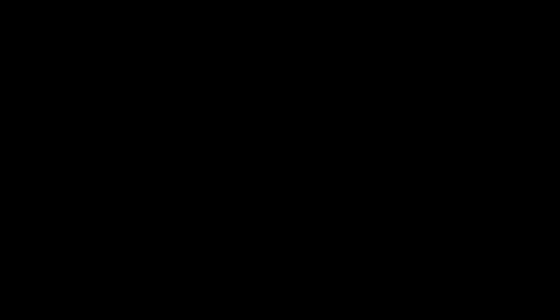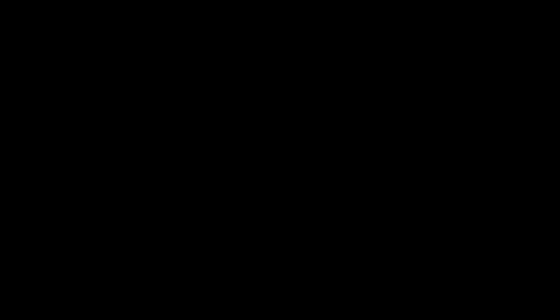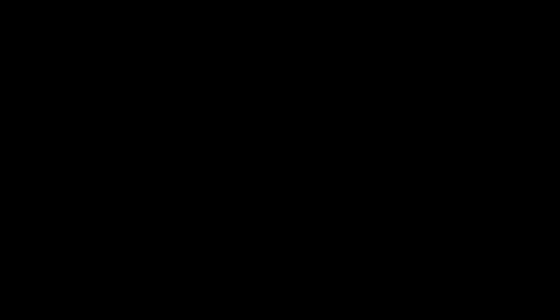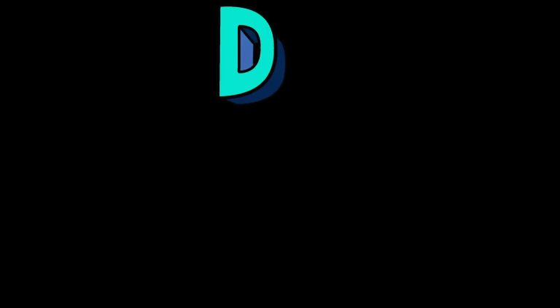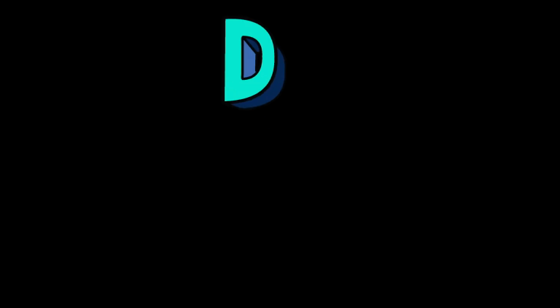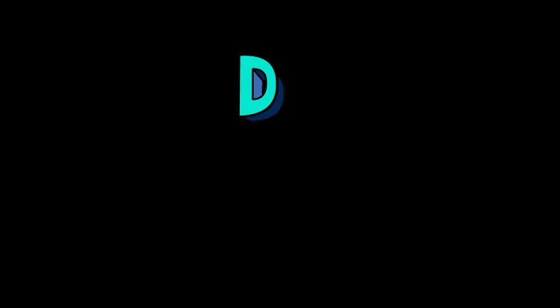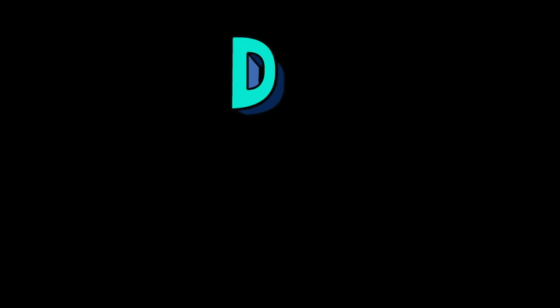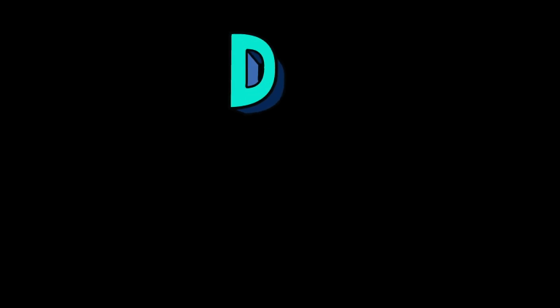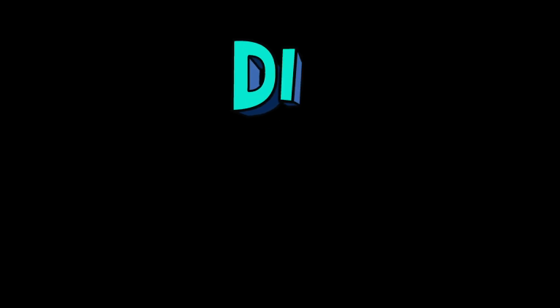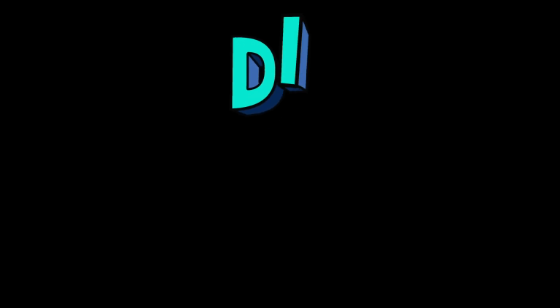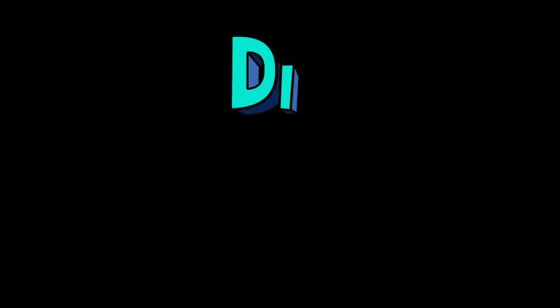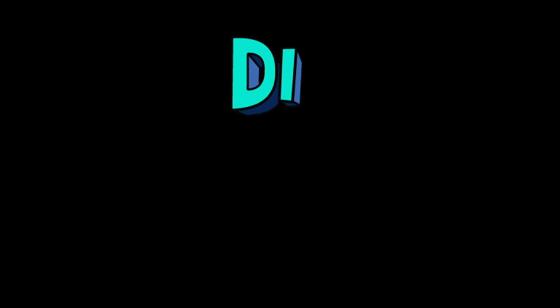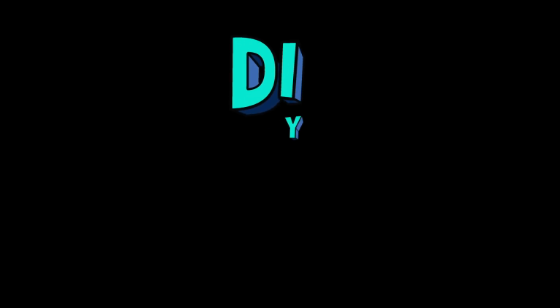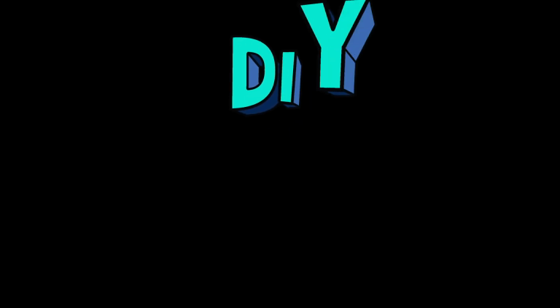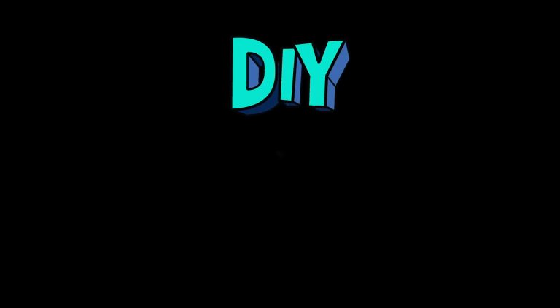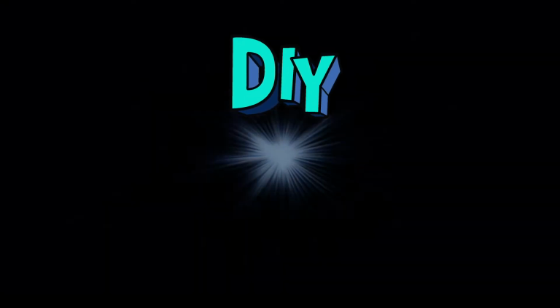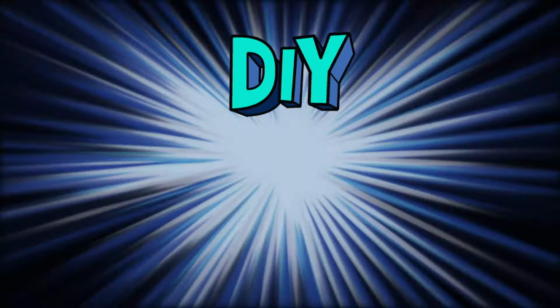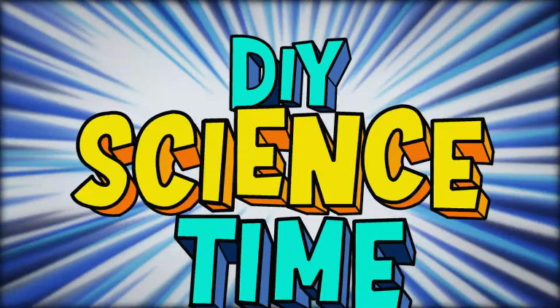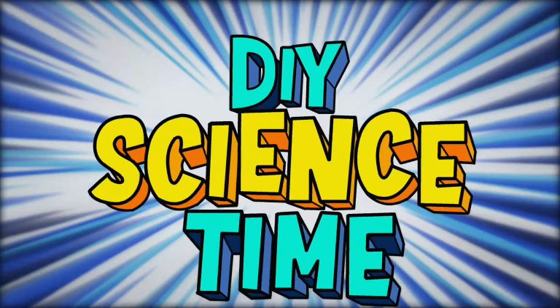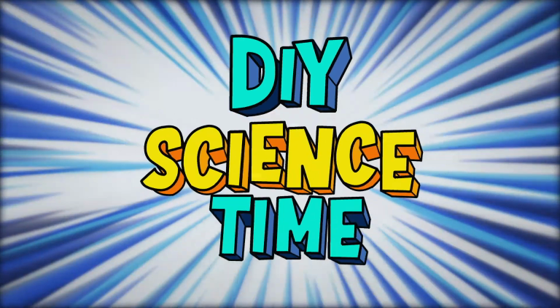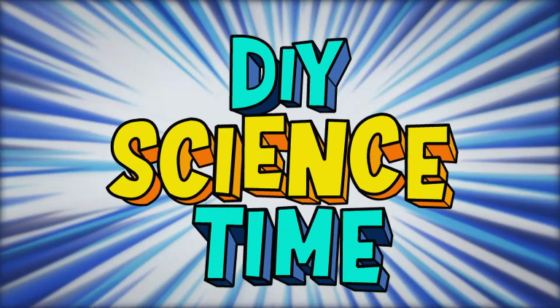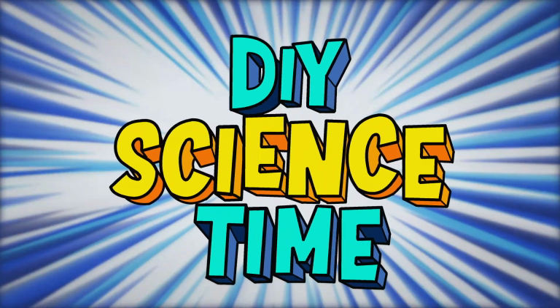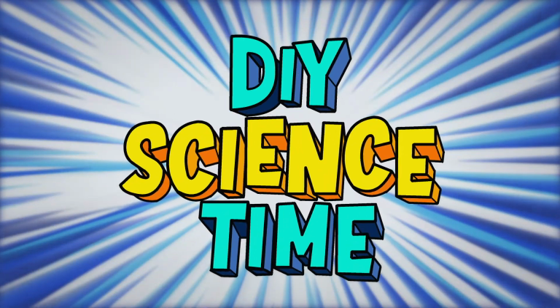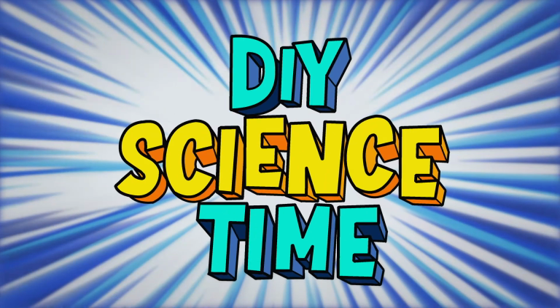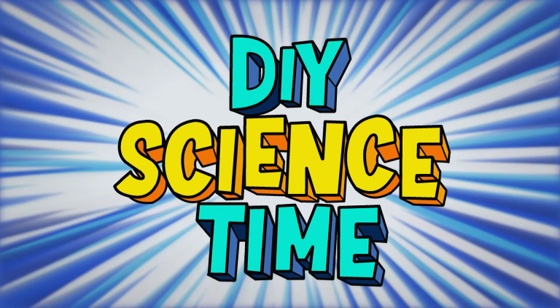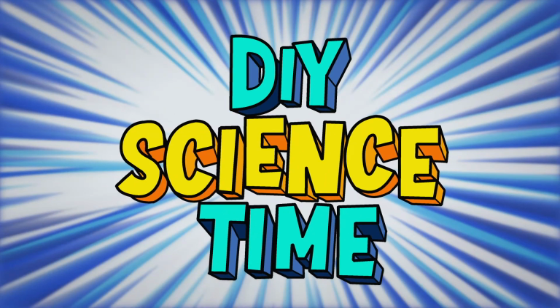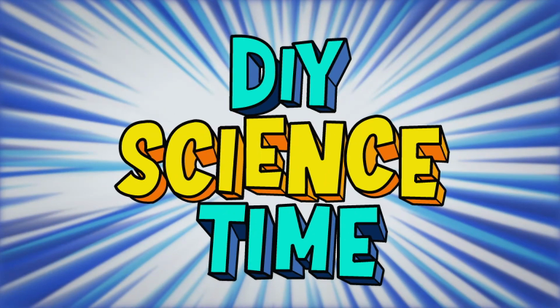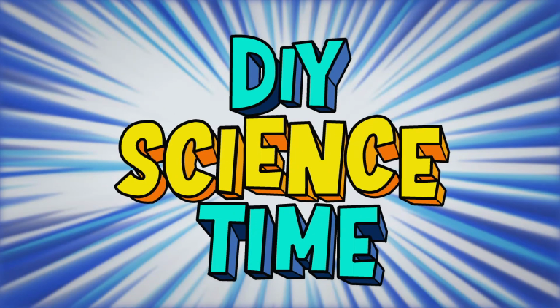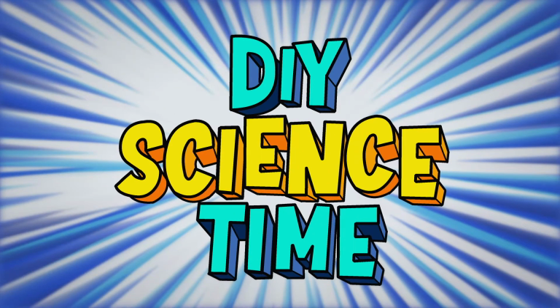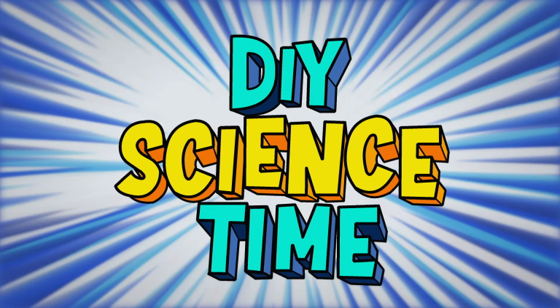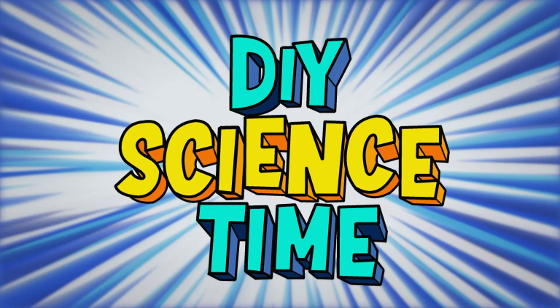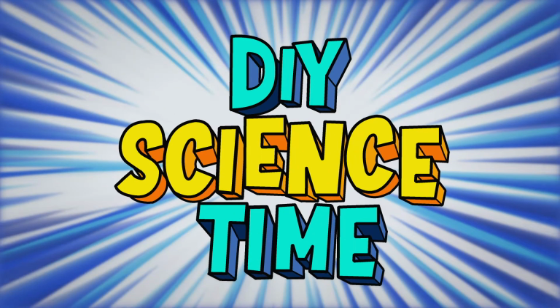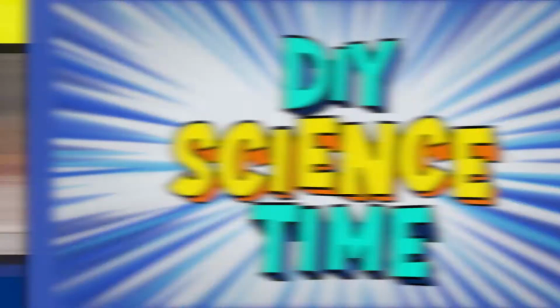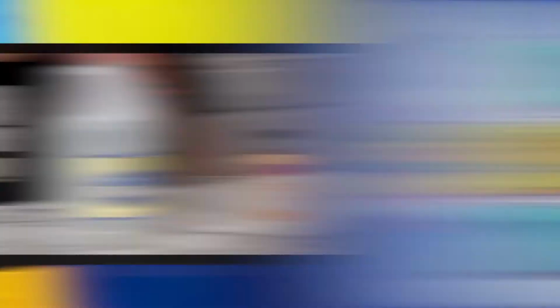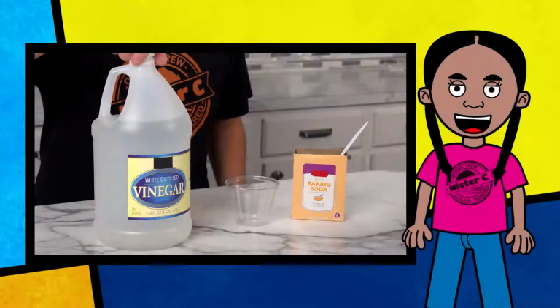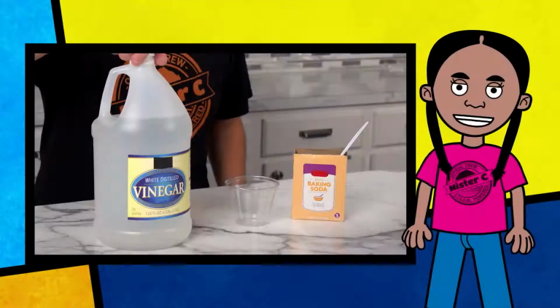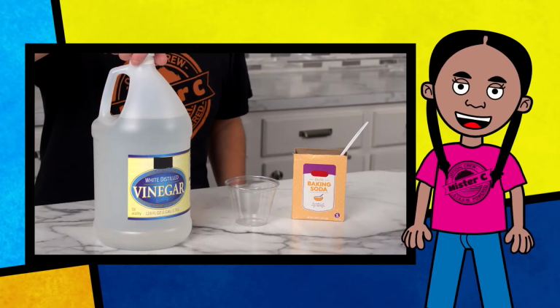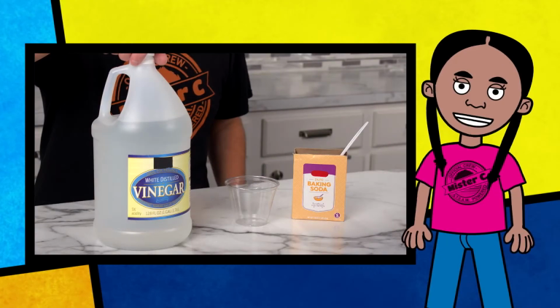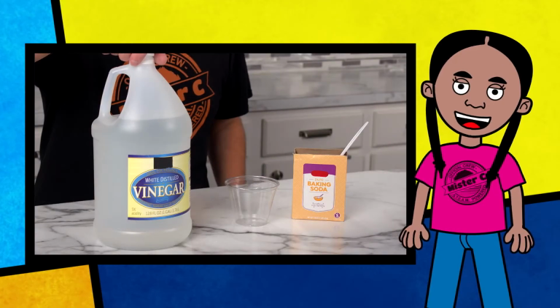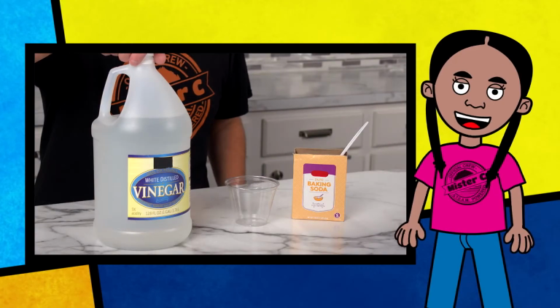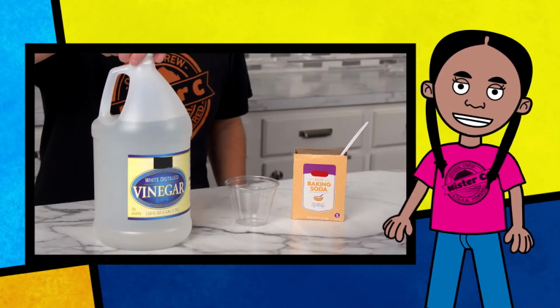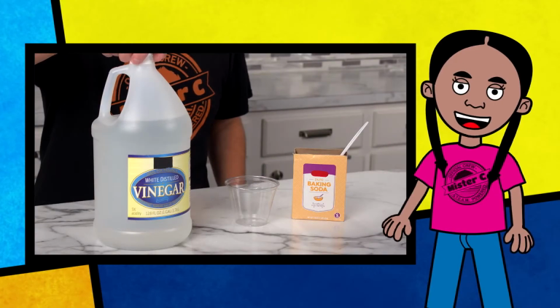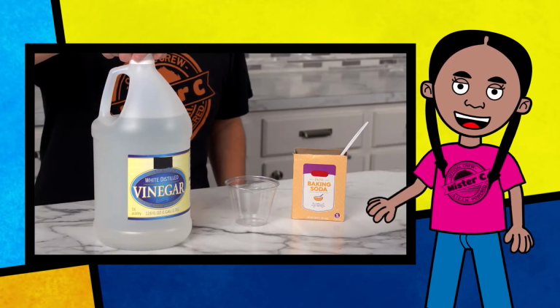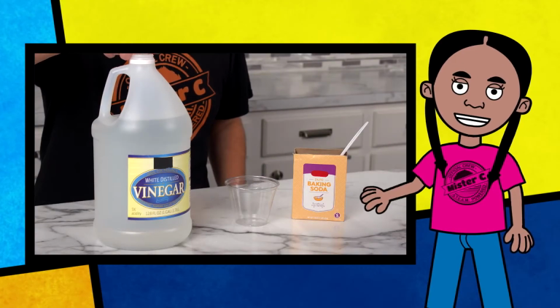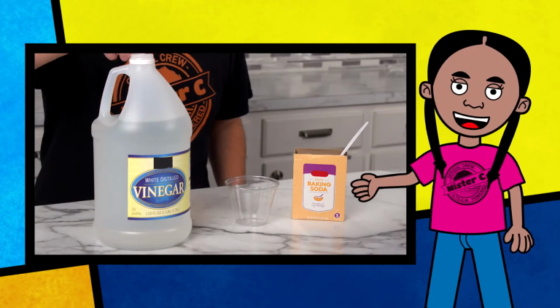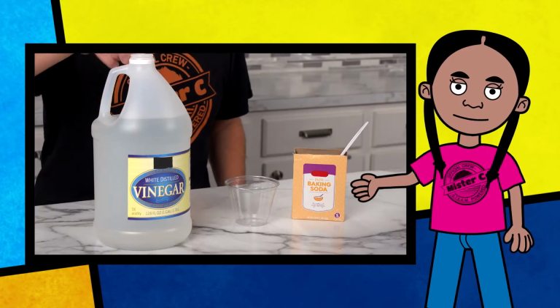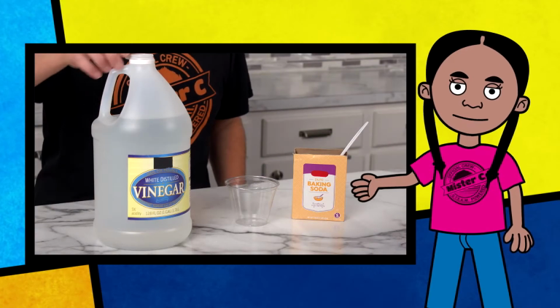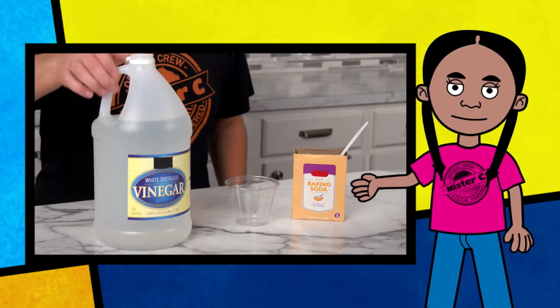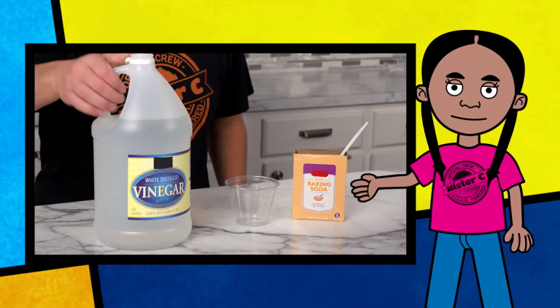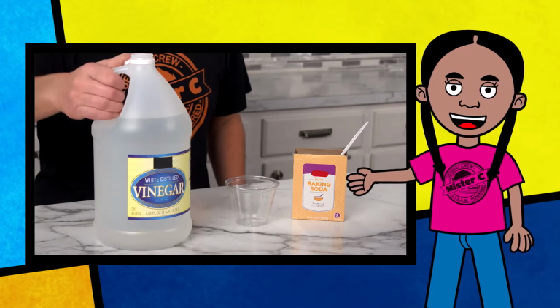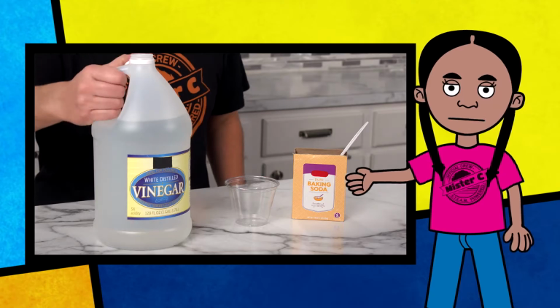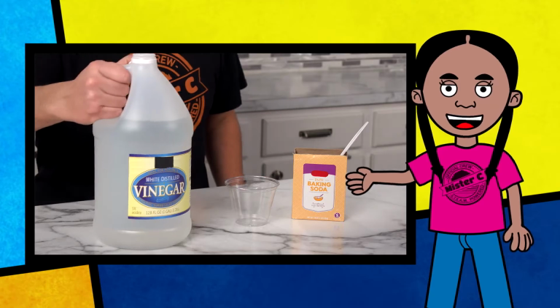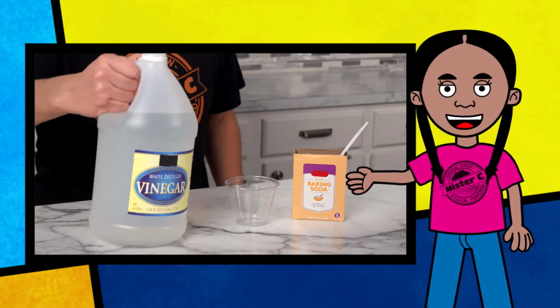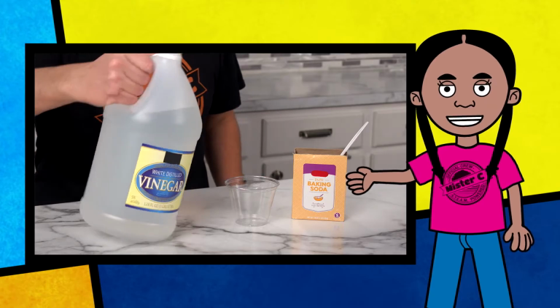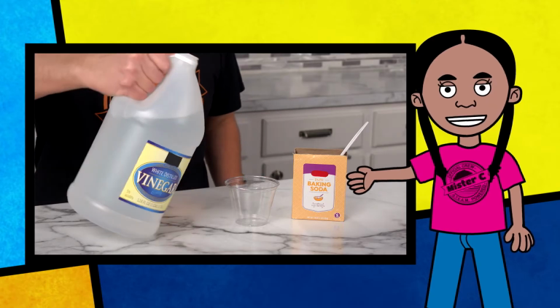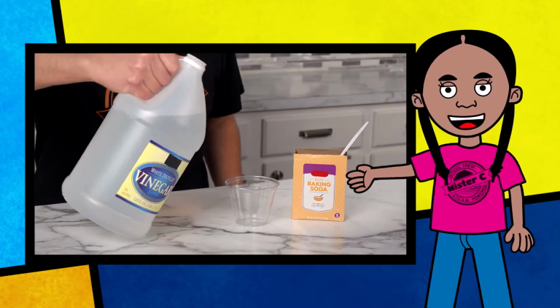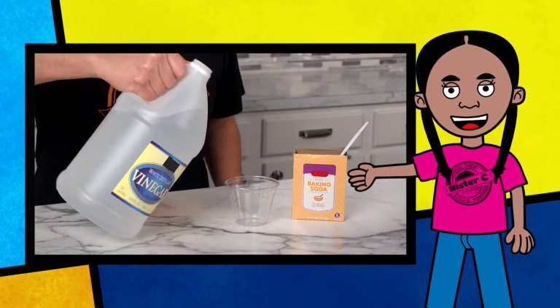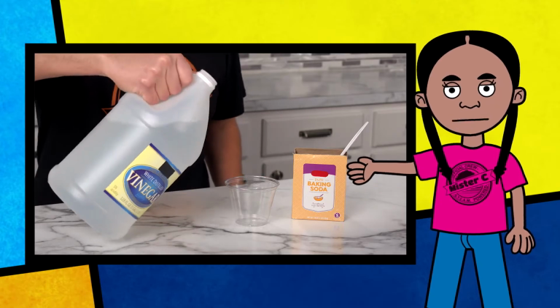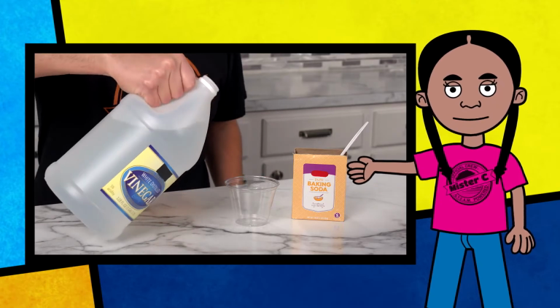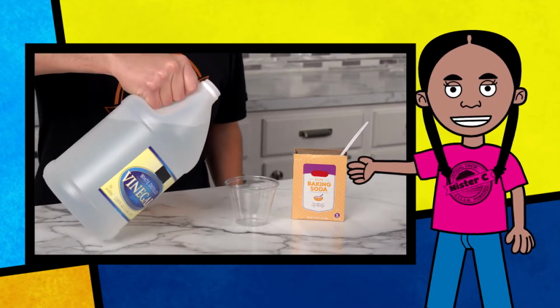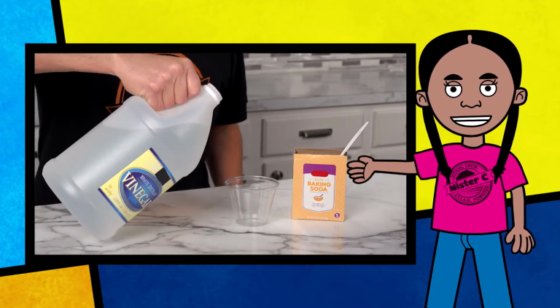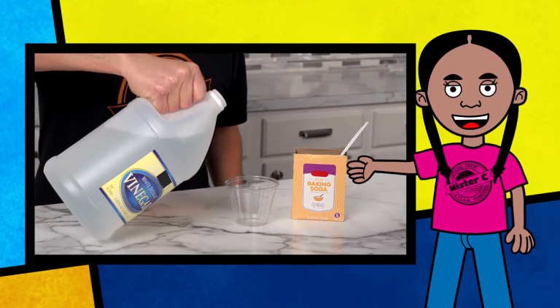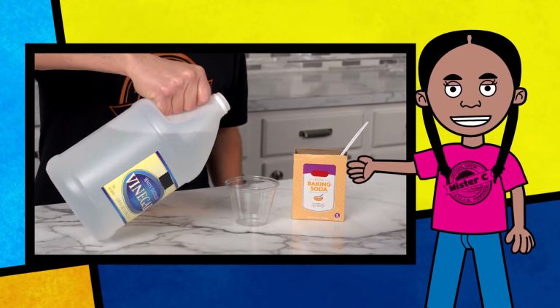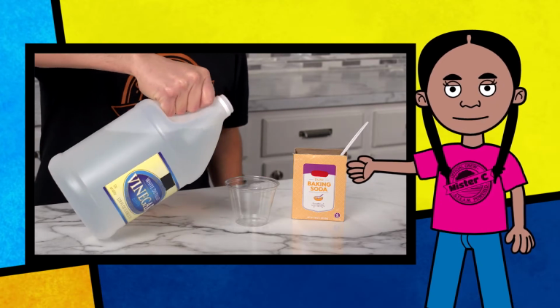What time is it? It's science time! Baking soda is a base, and vinegar is a weak acid.